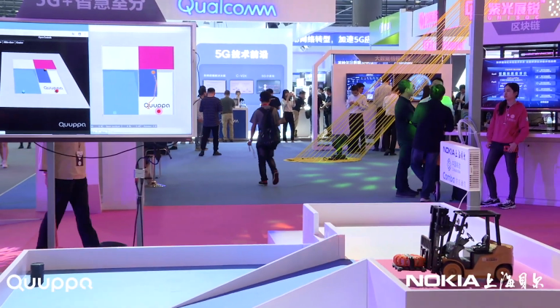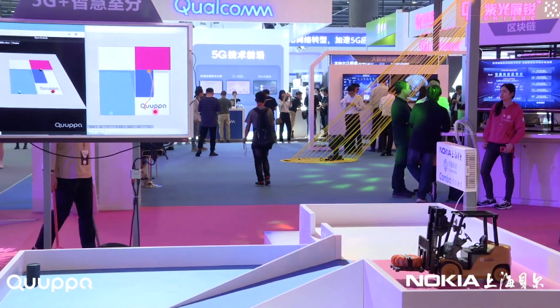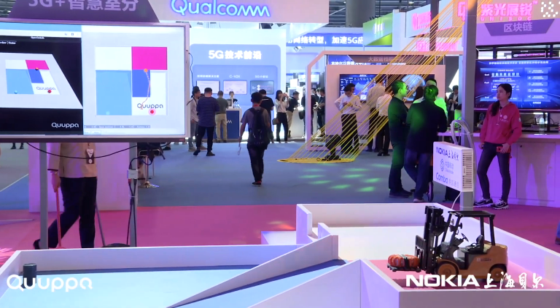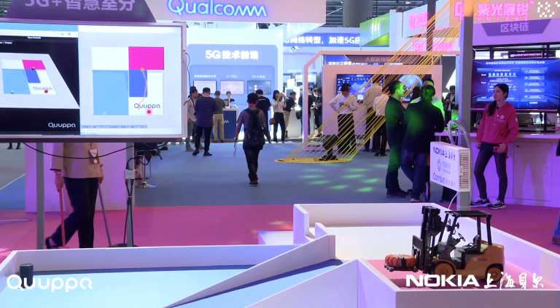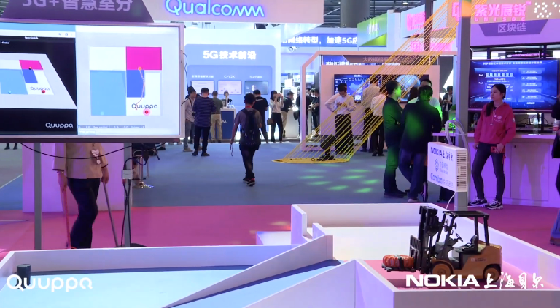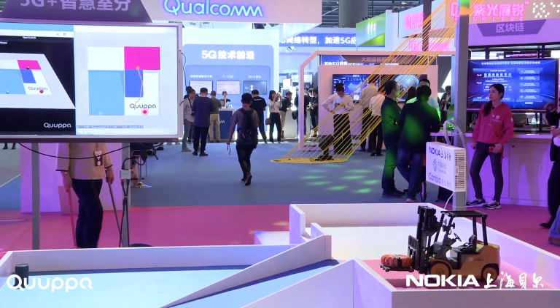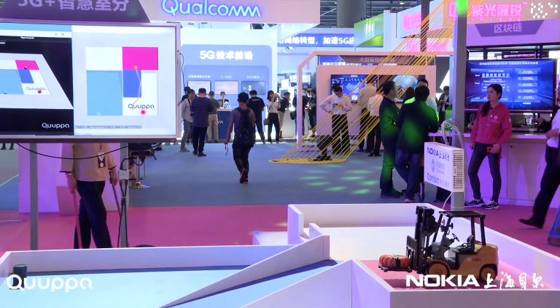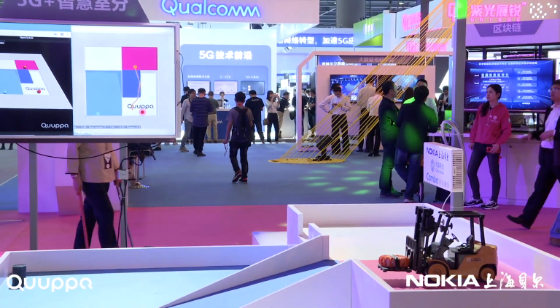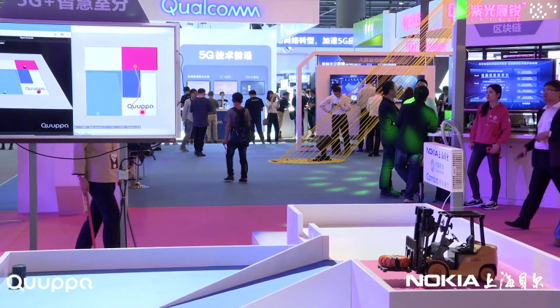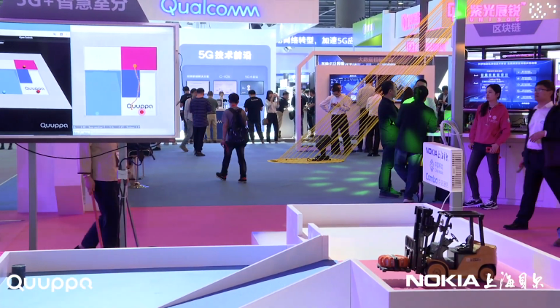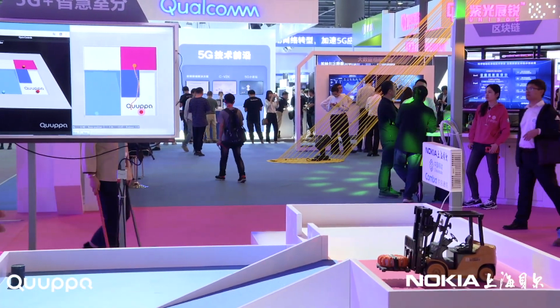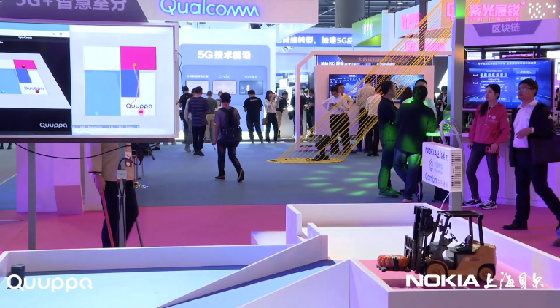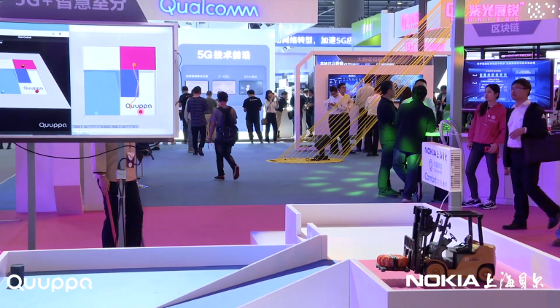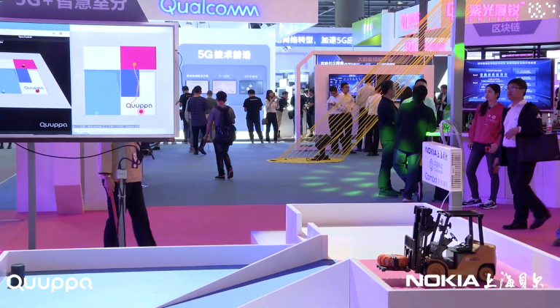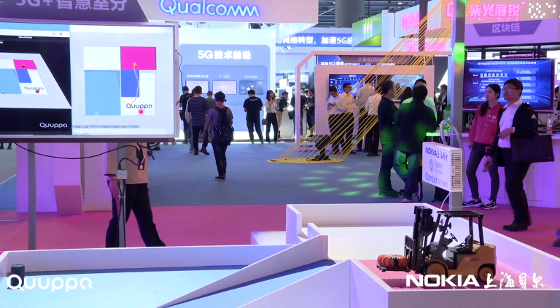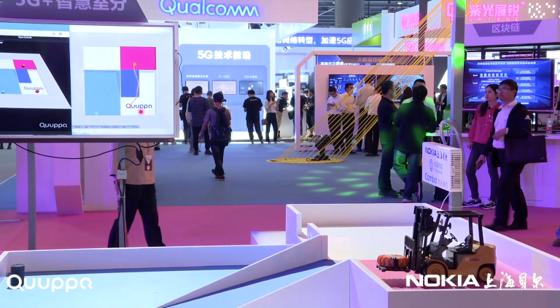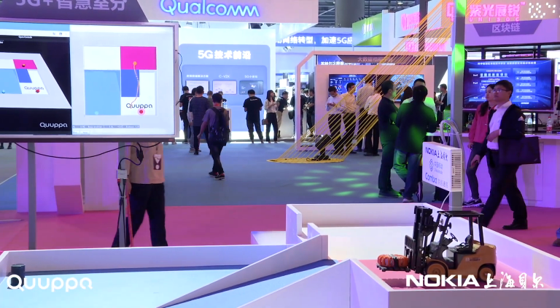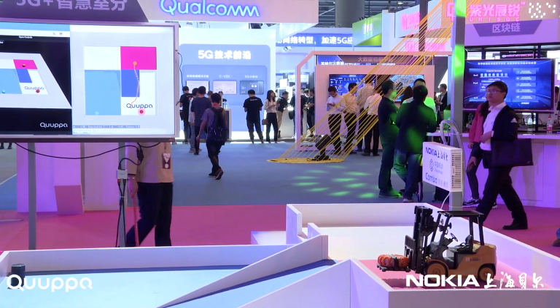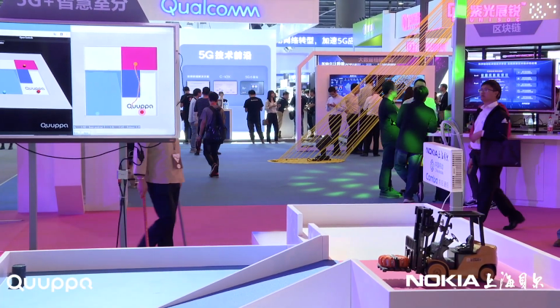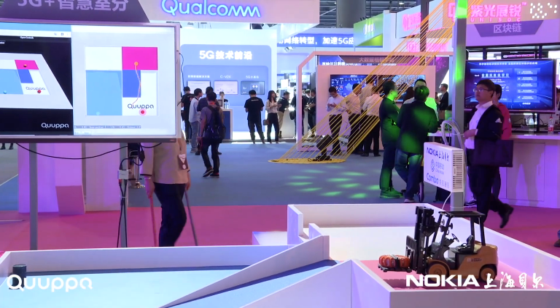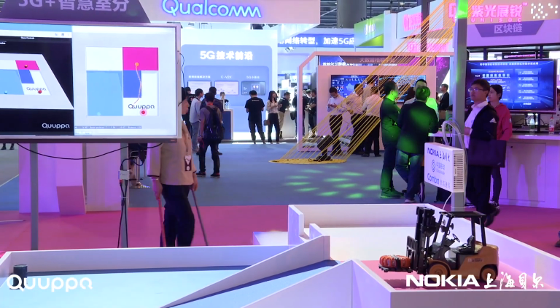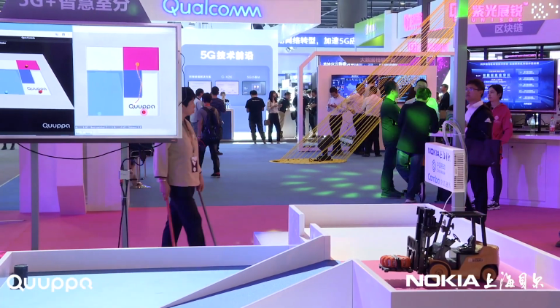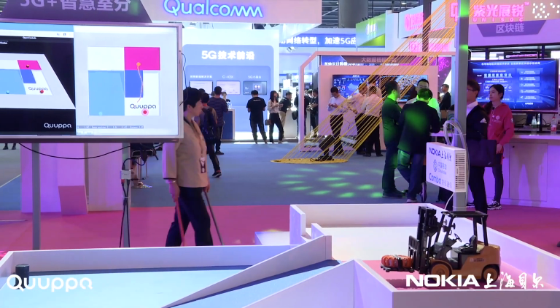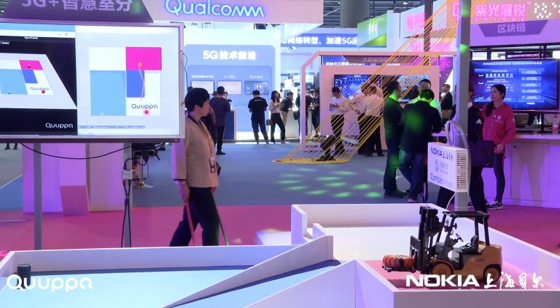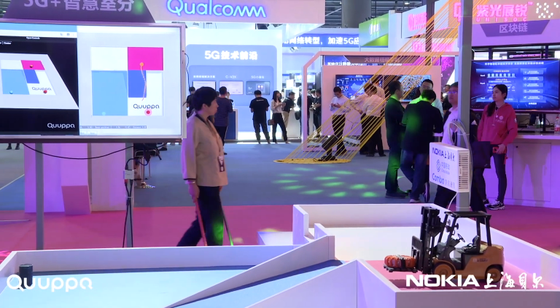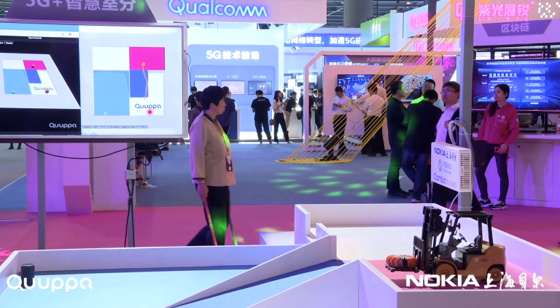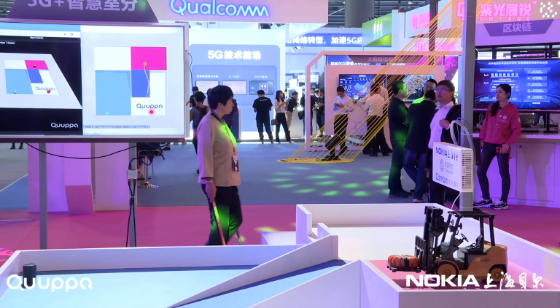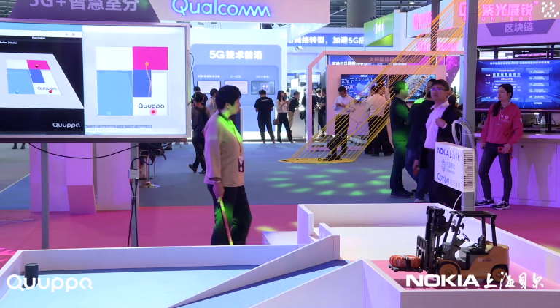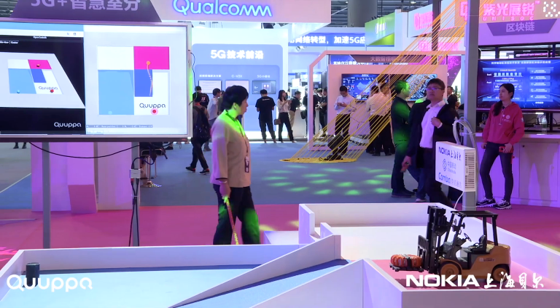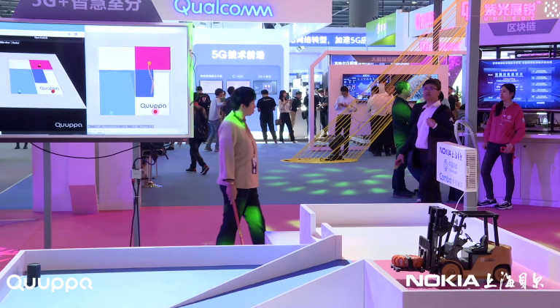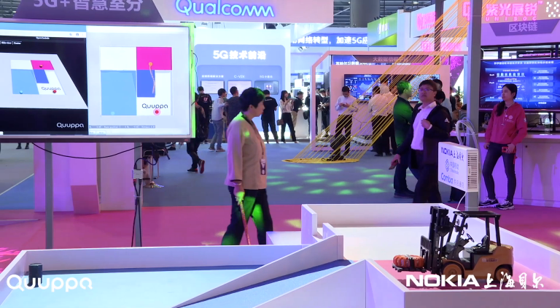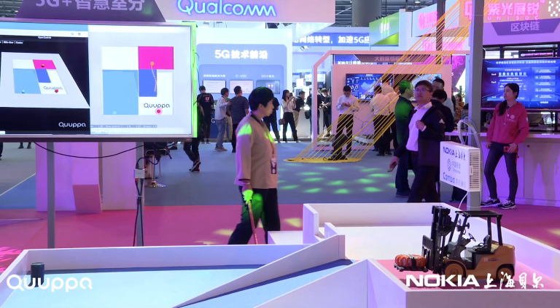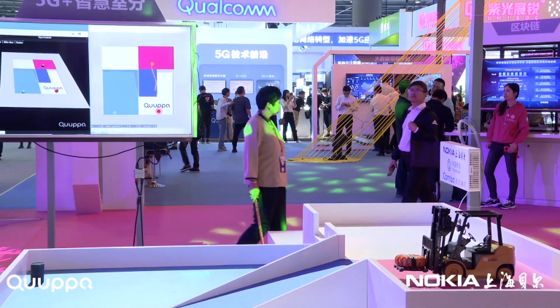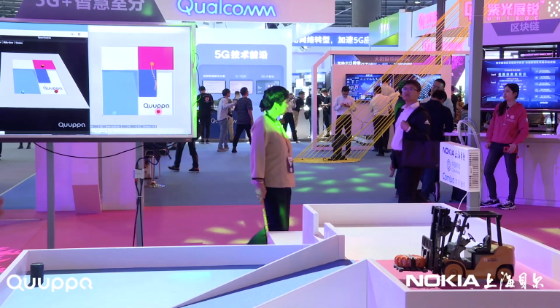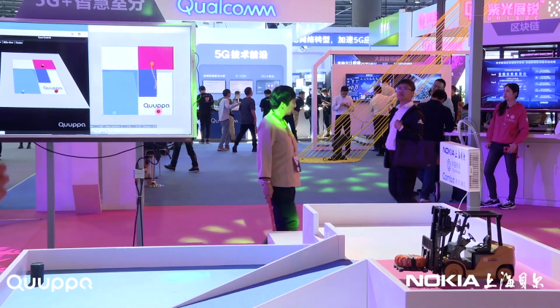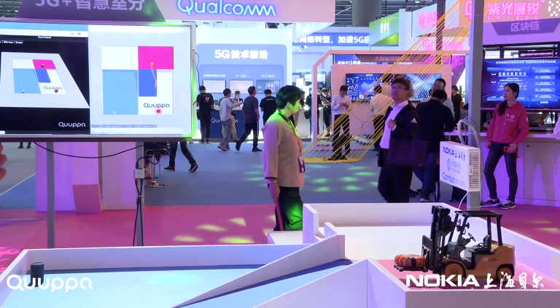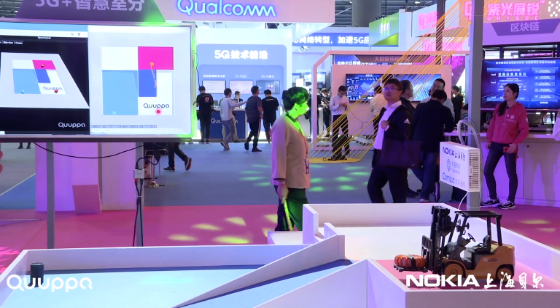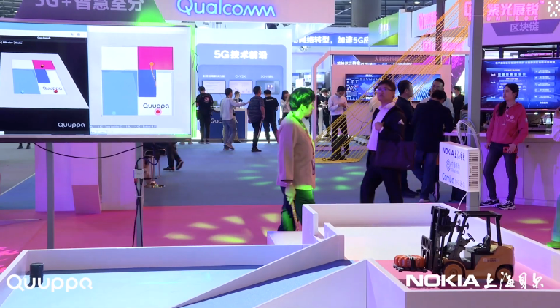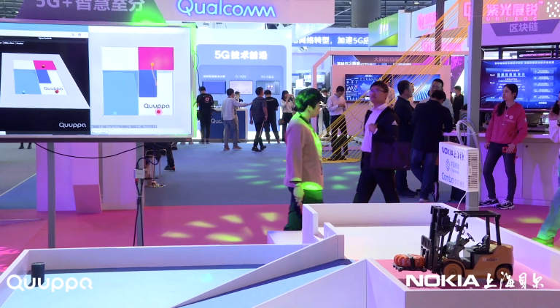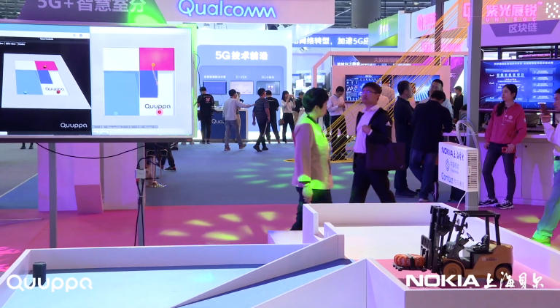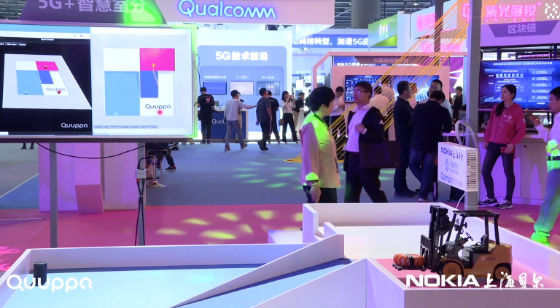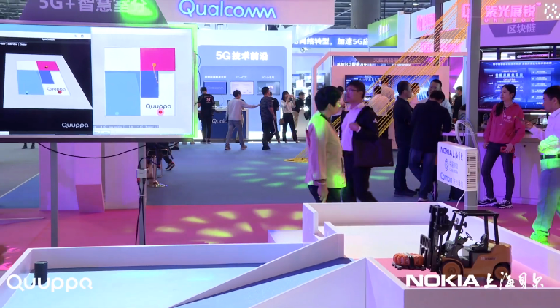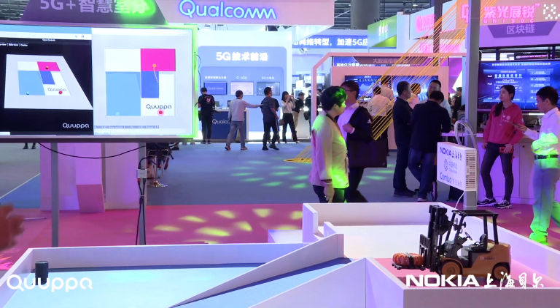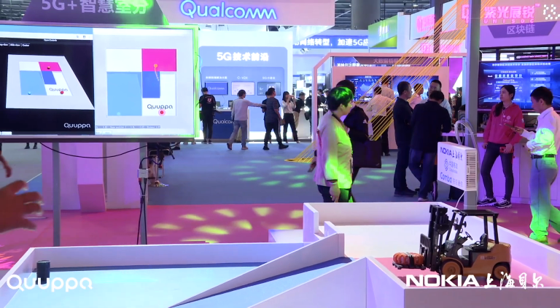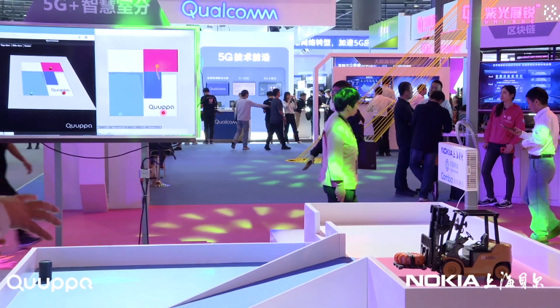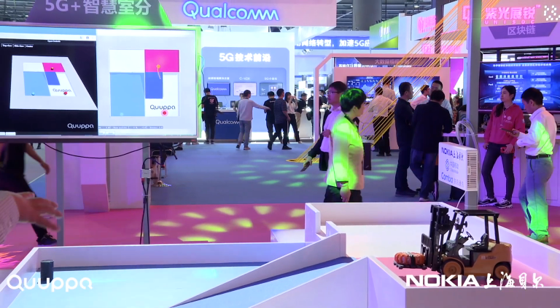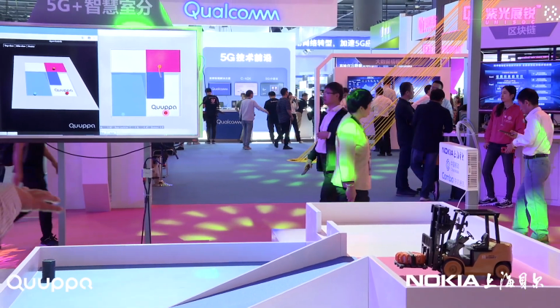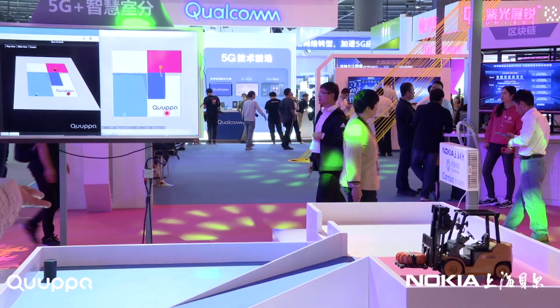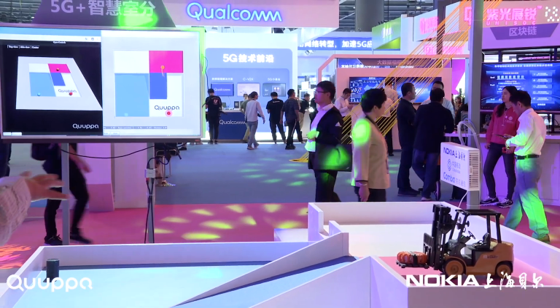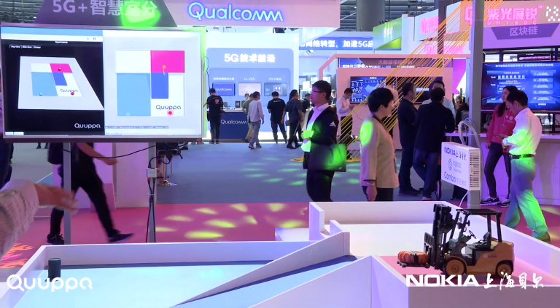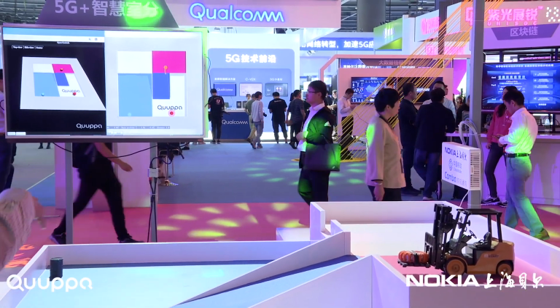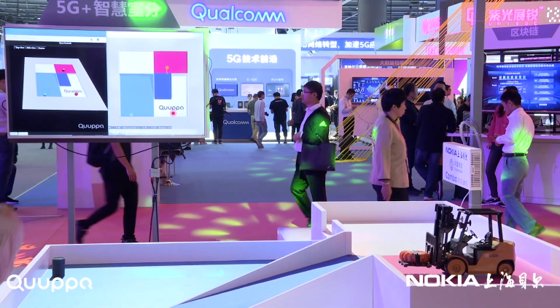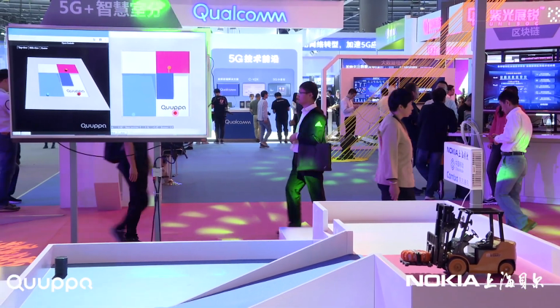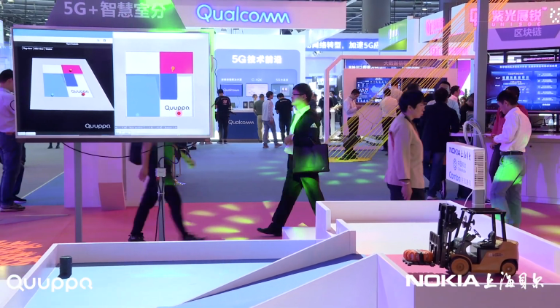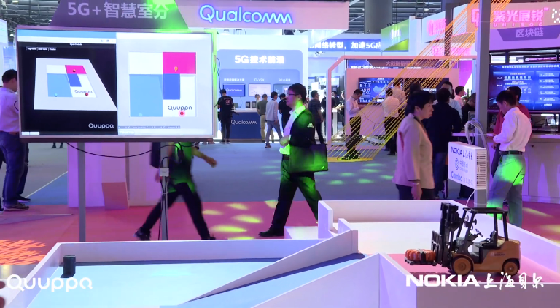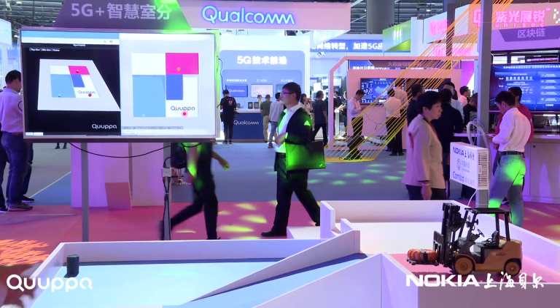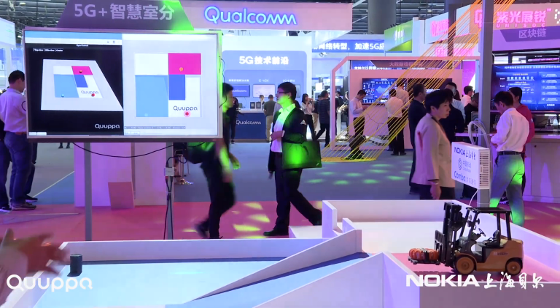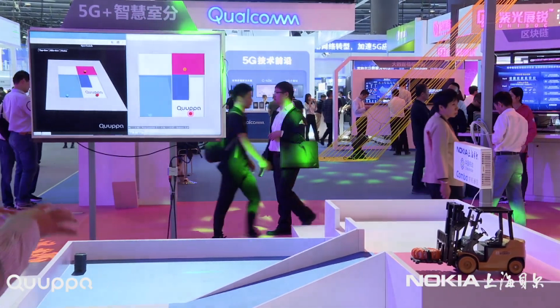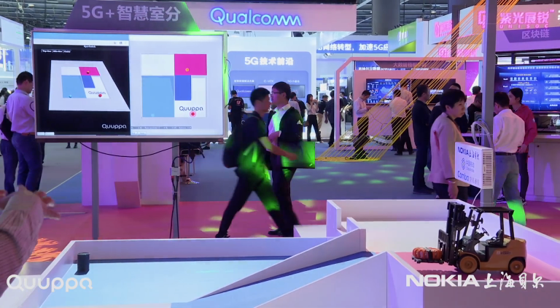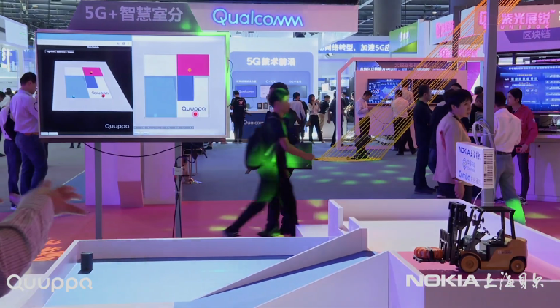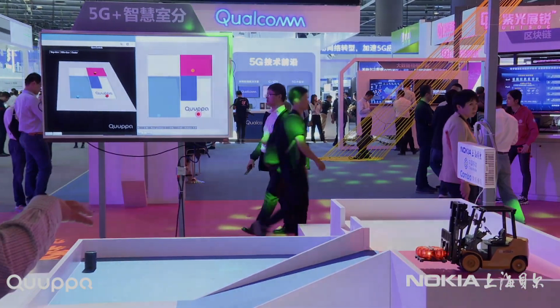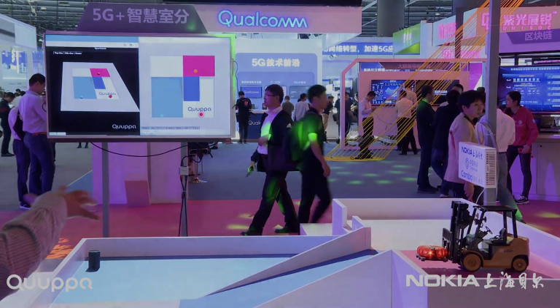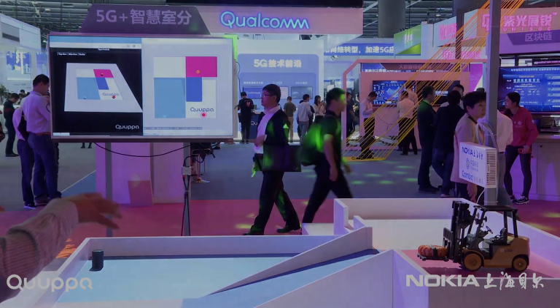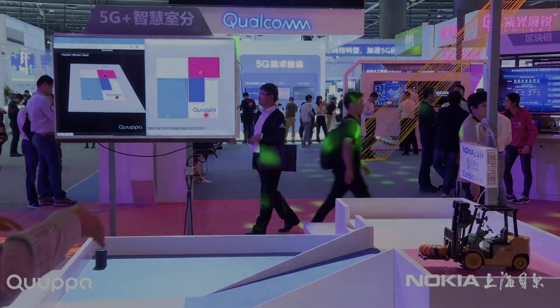This demonstrates the truly centimeter-level accuracy of location provided by this platform.